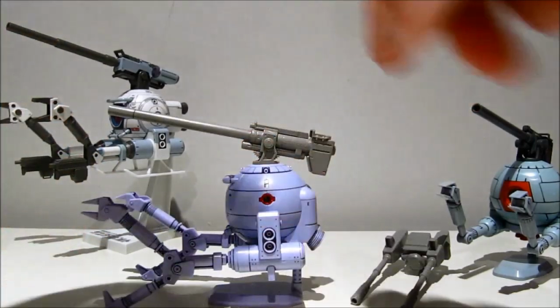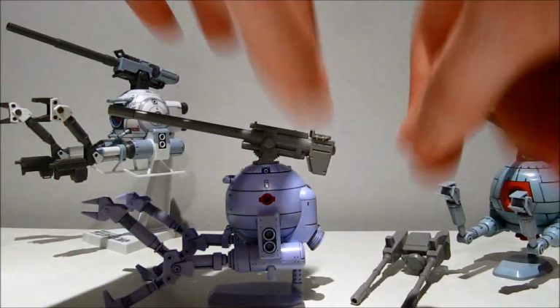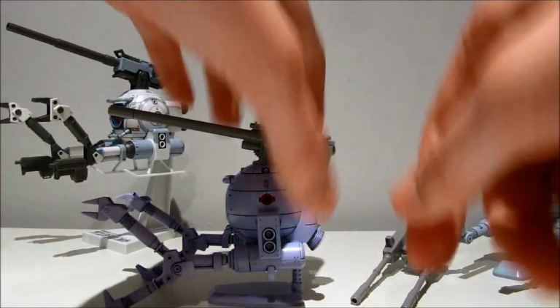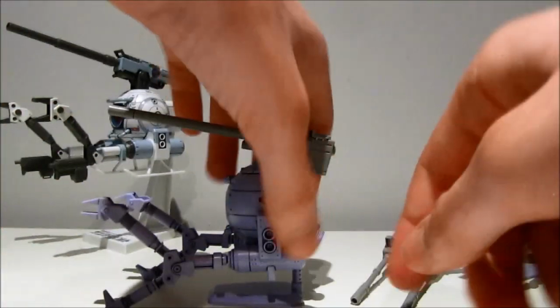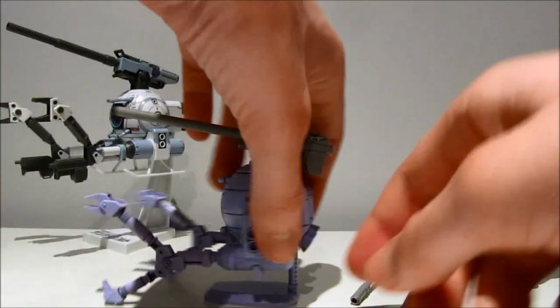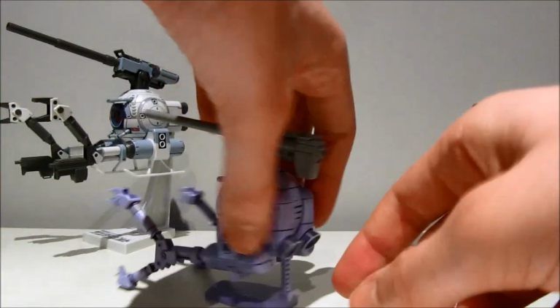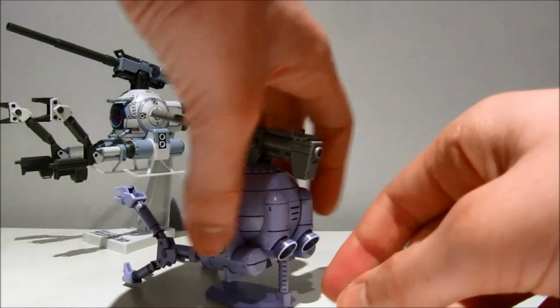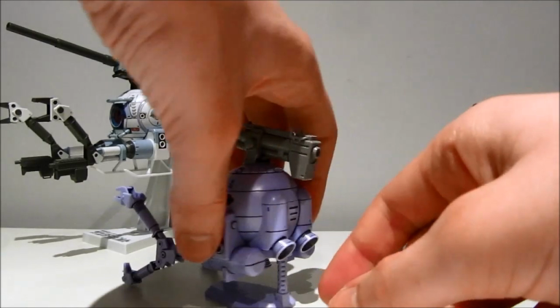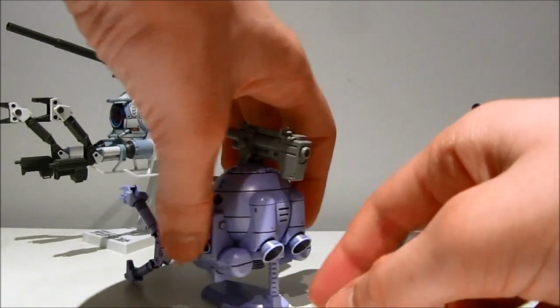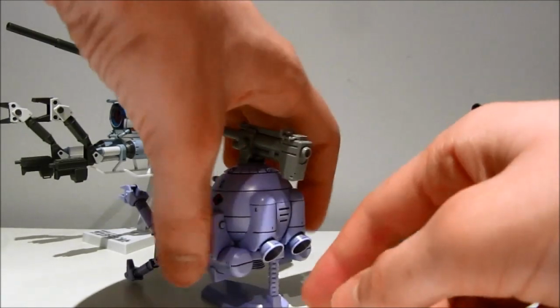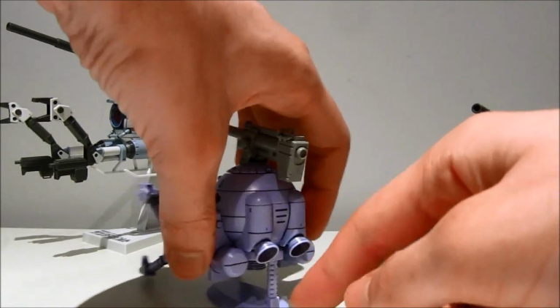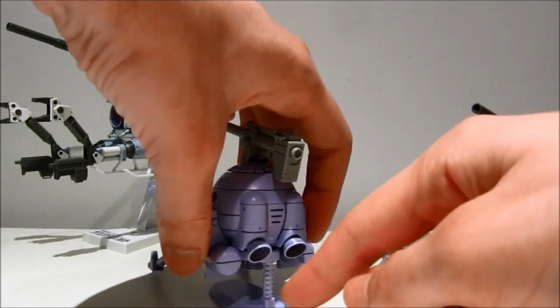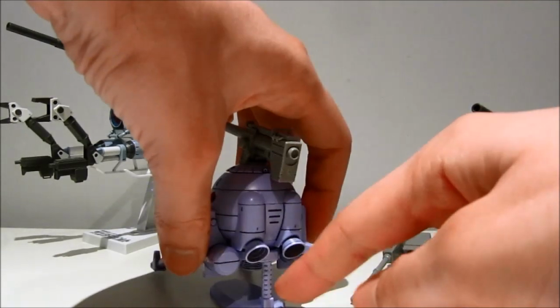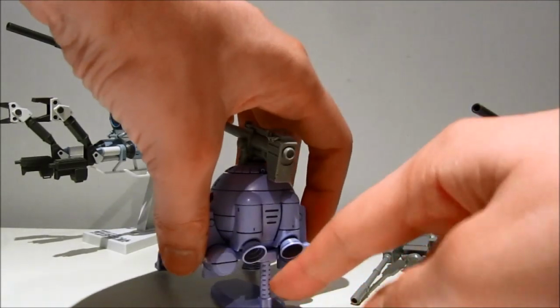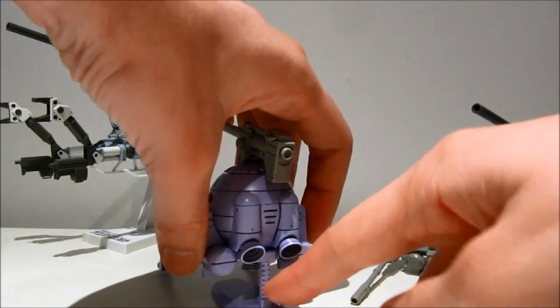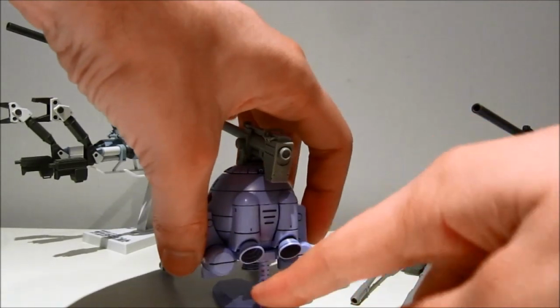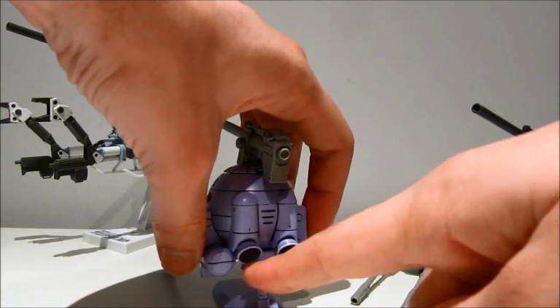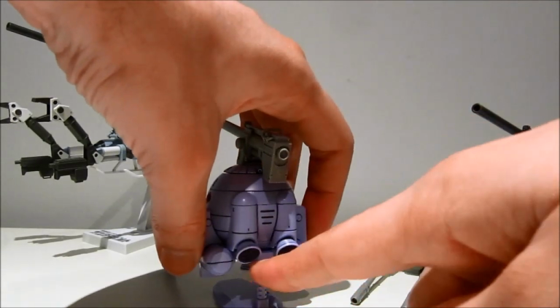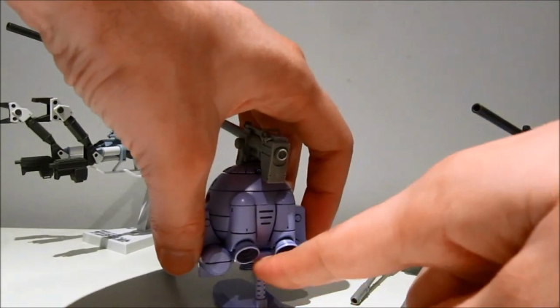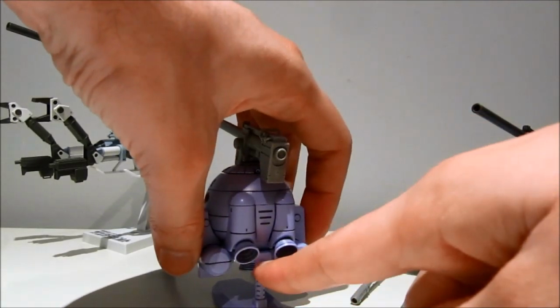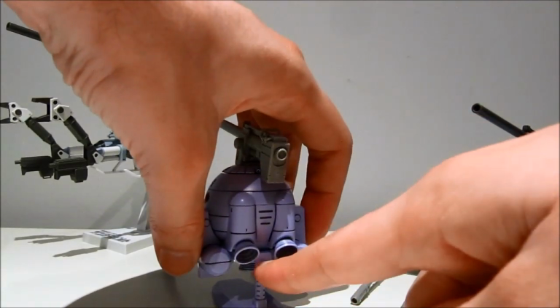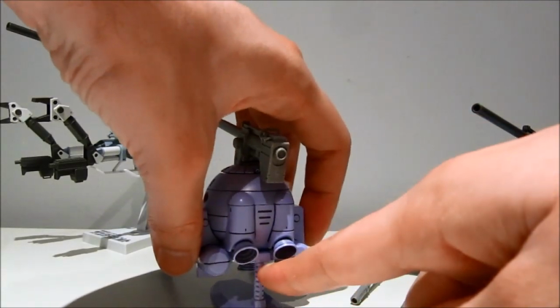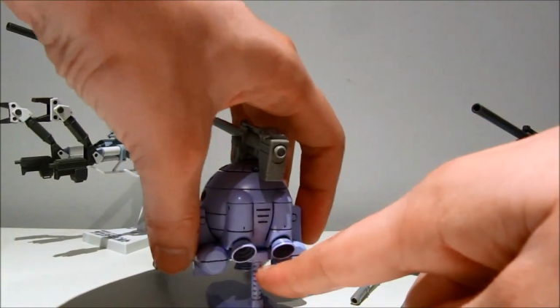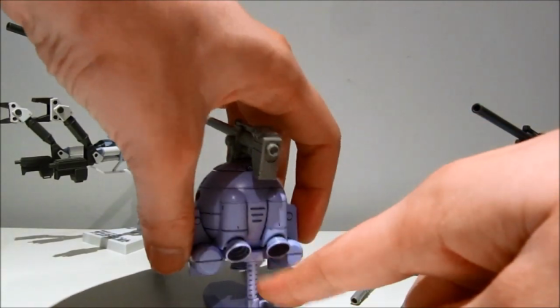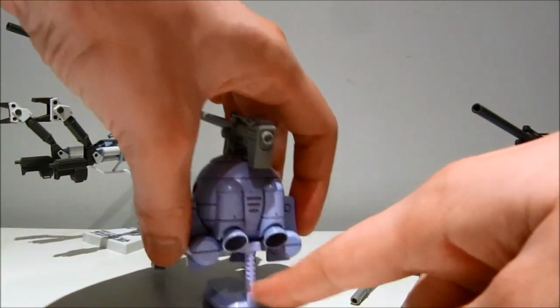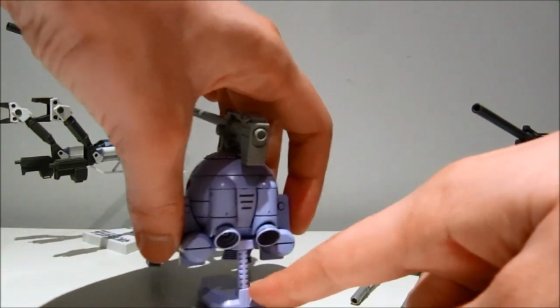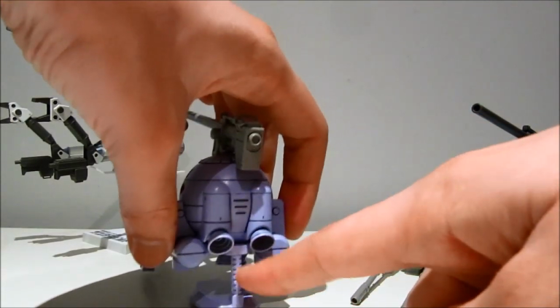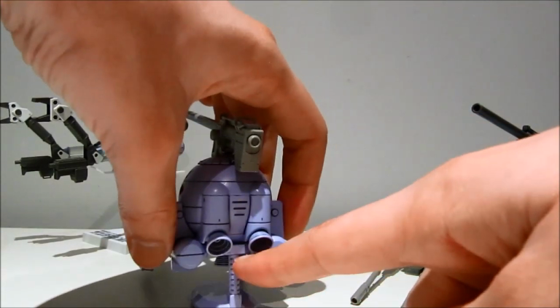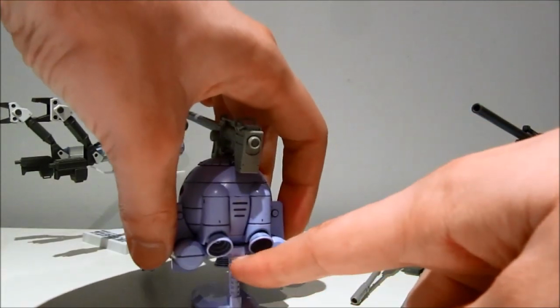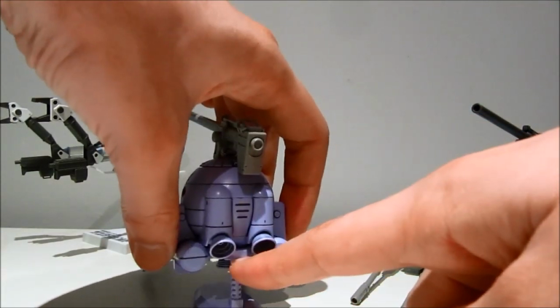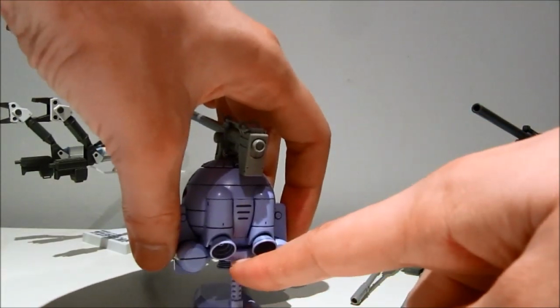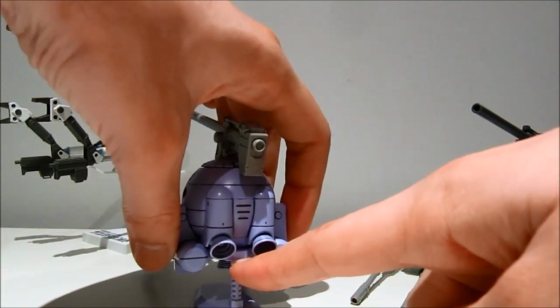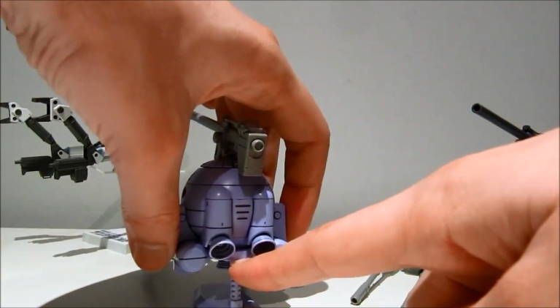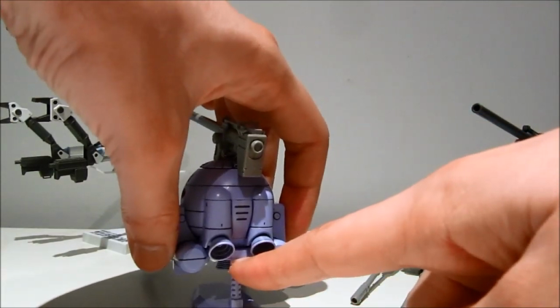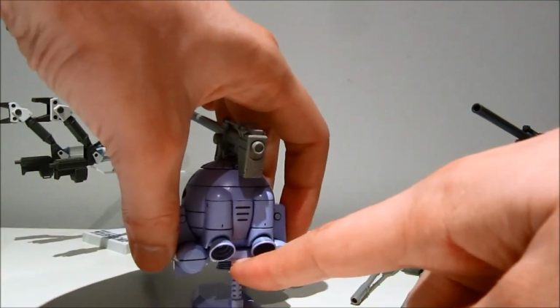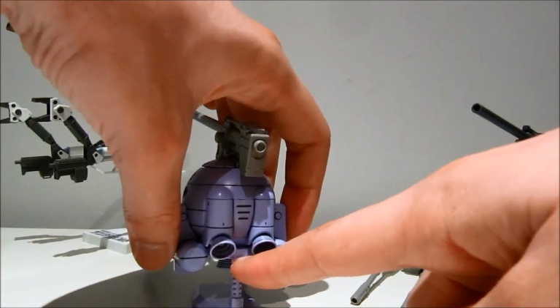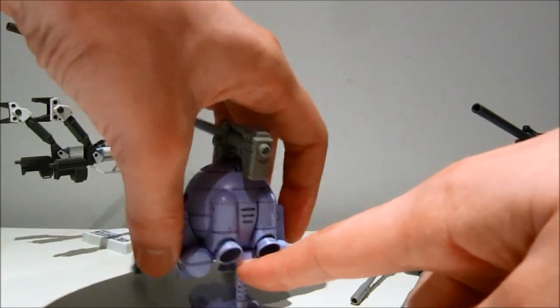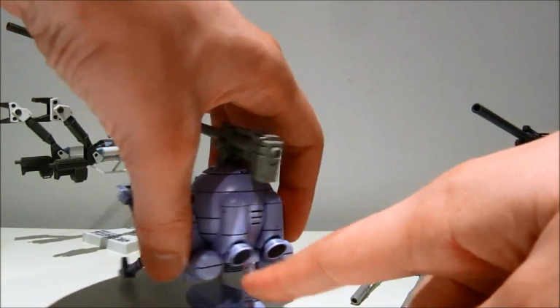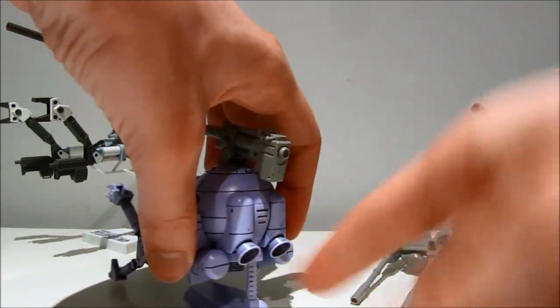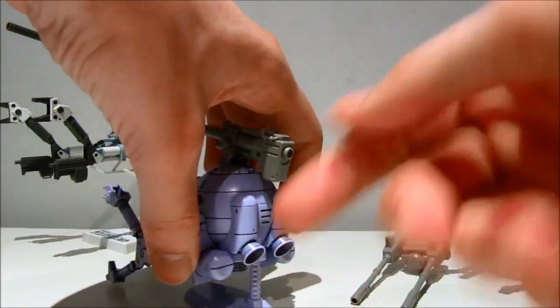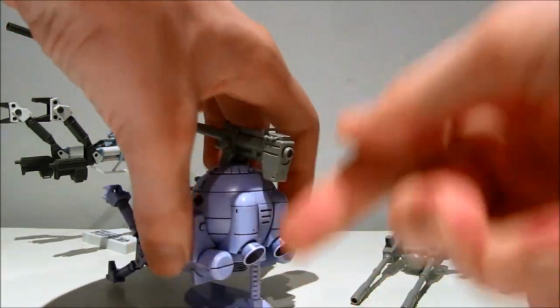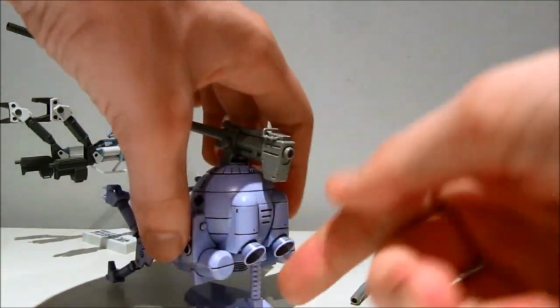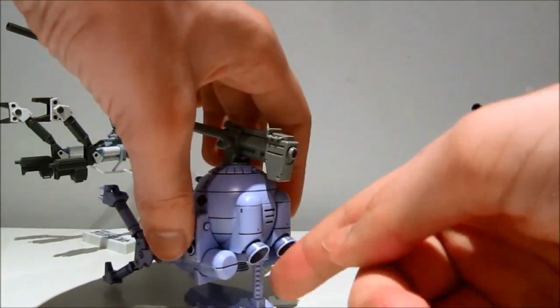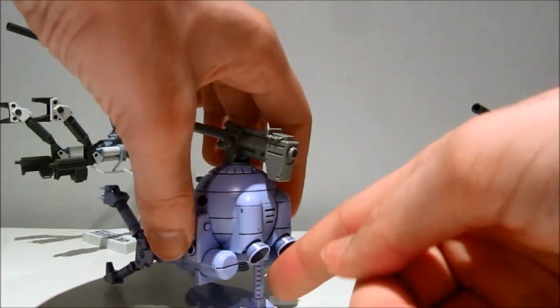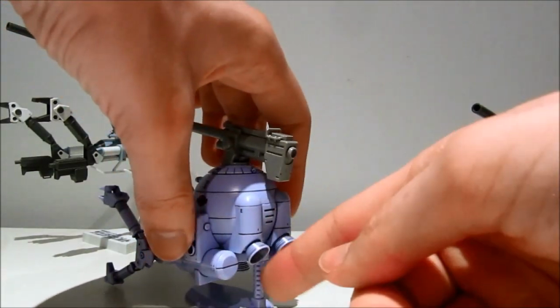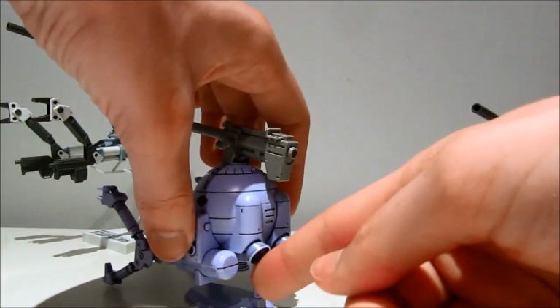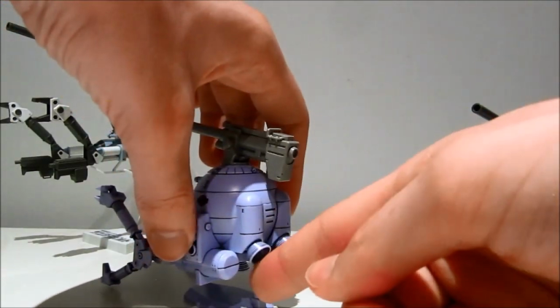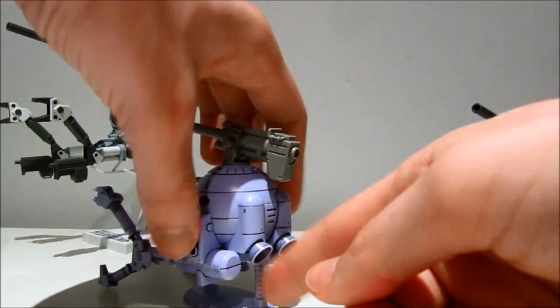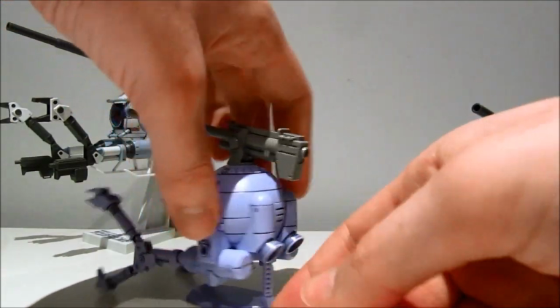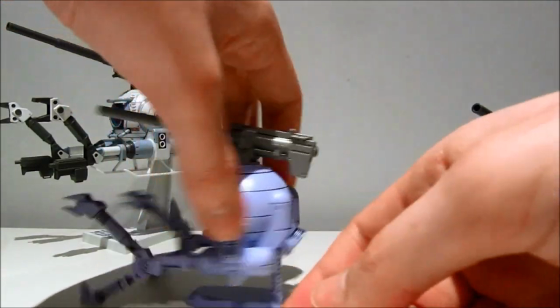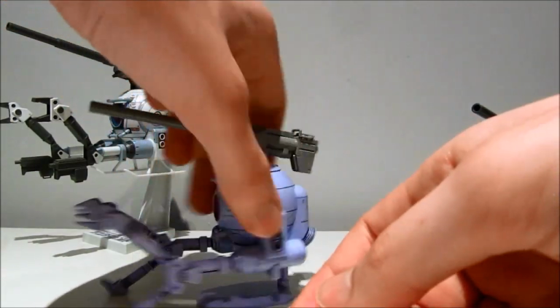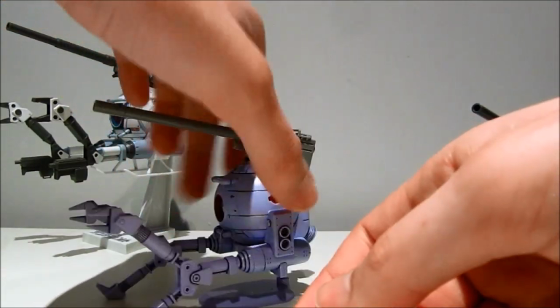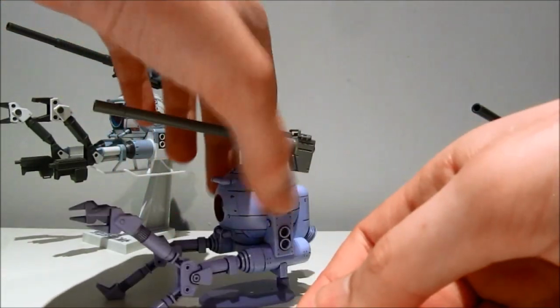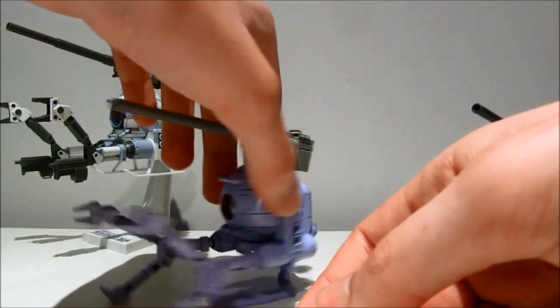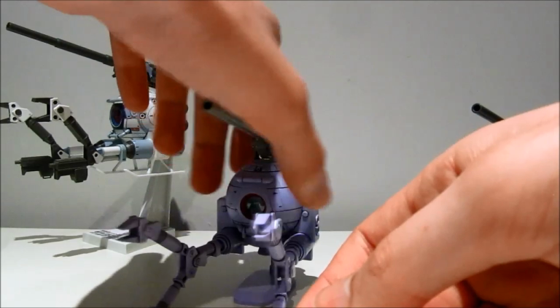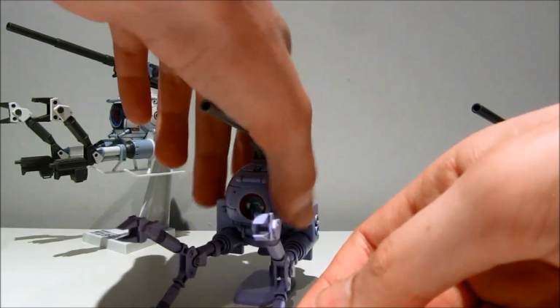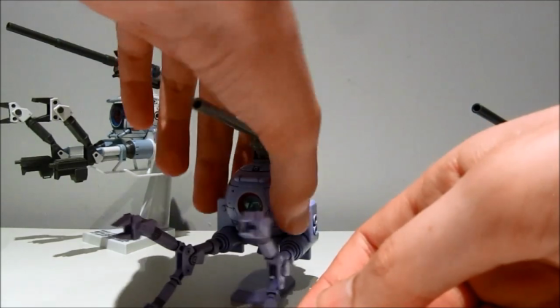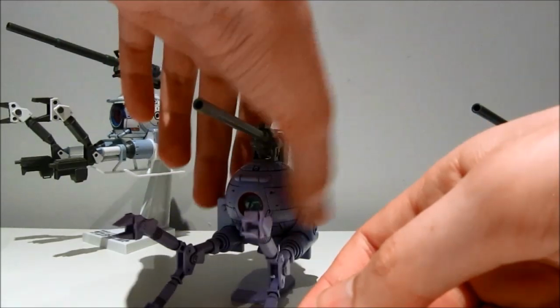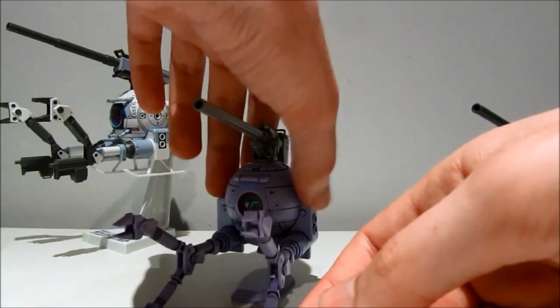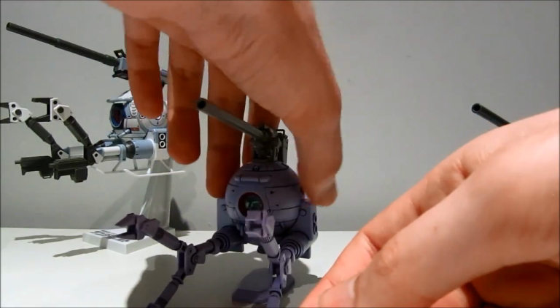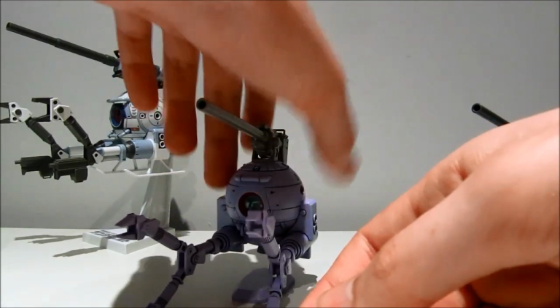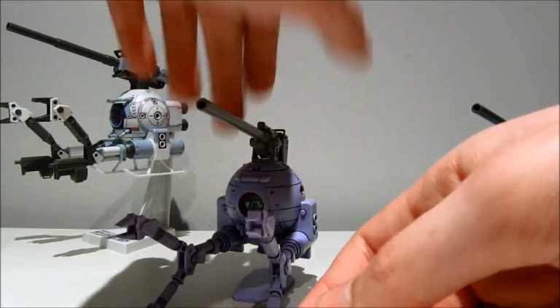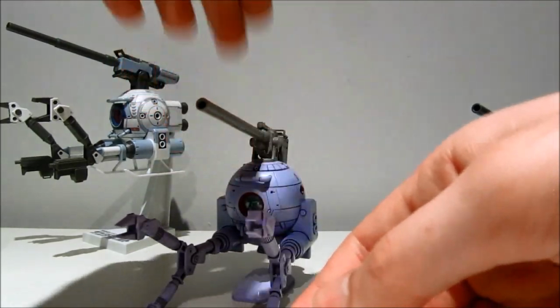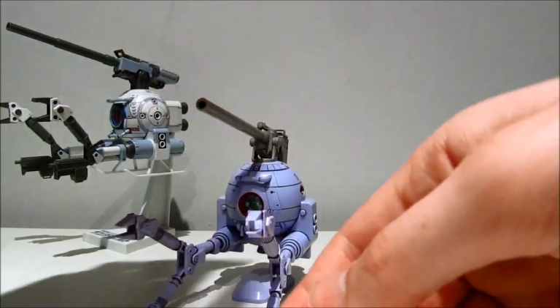Also, you can connect it with a stand. If you remove this here, it just clicks onto one of the action bases.